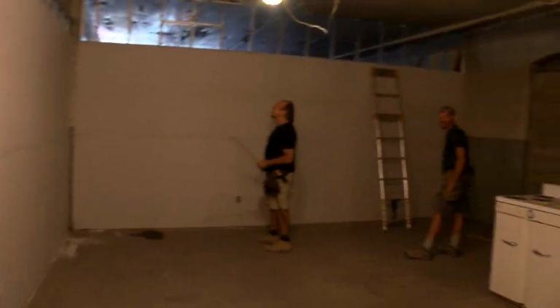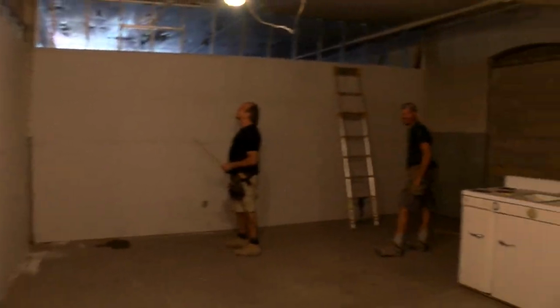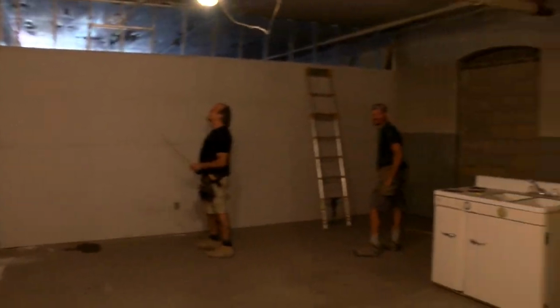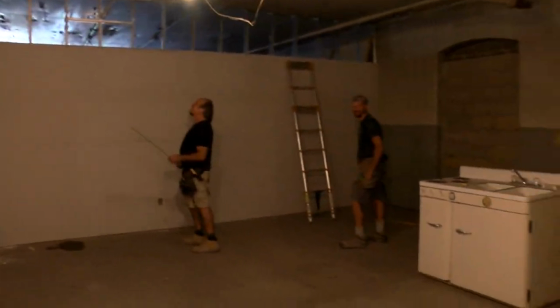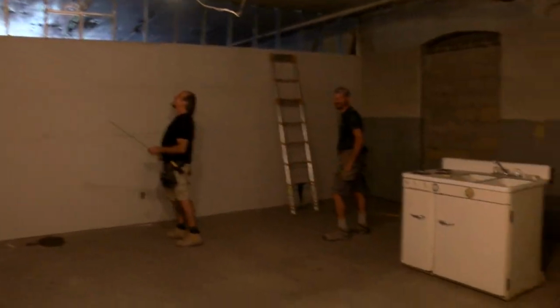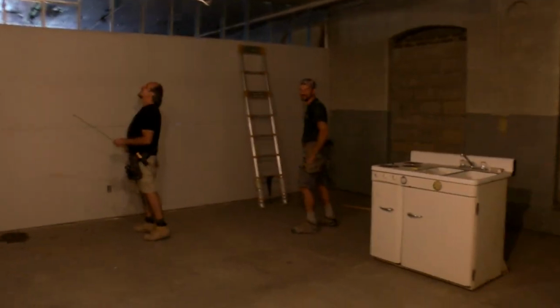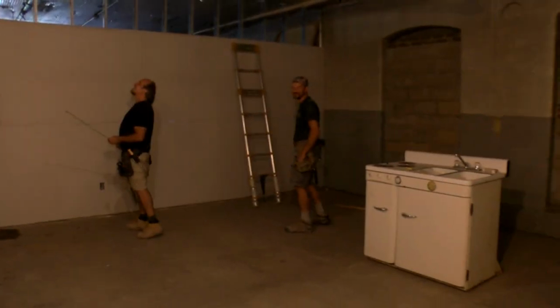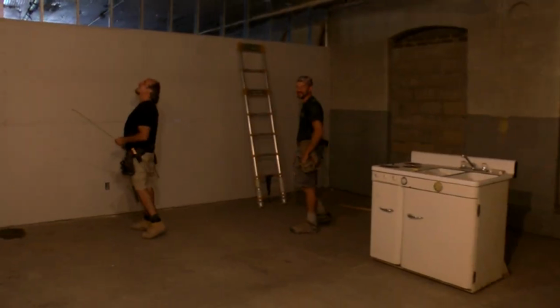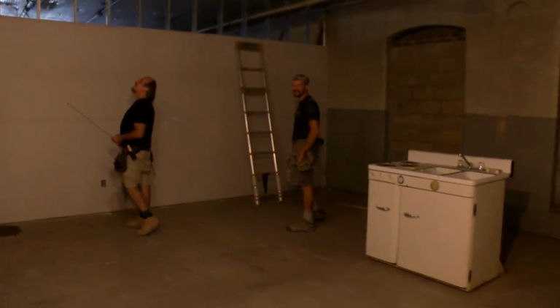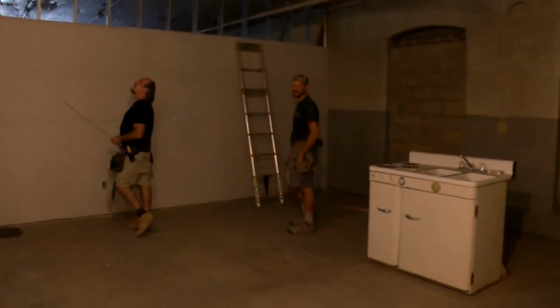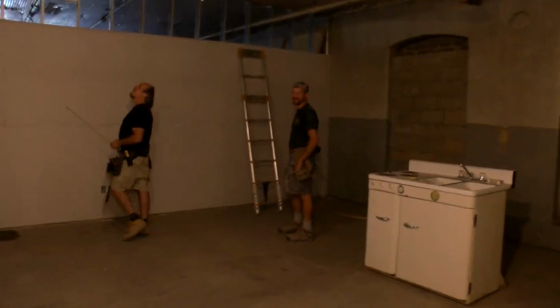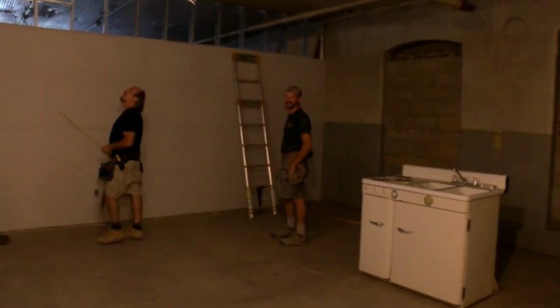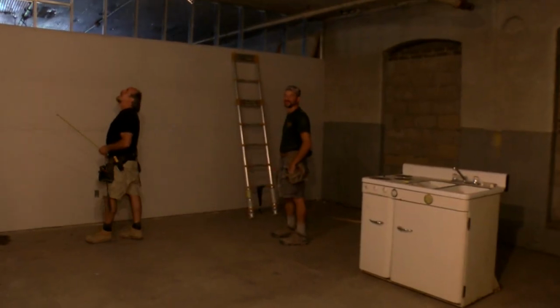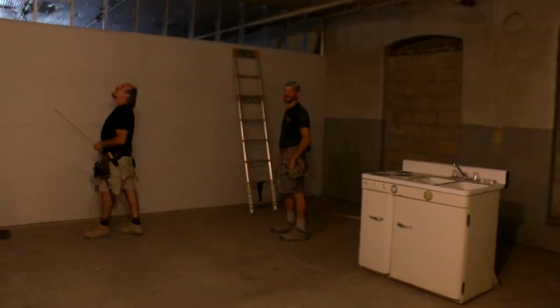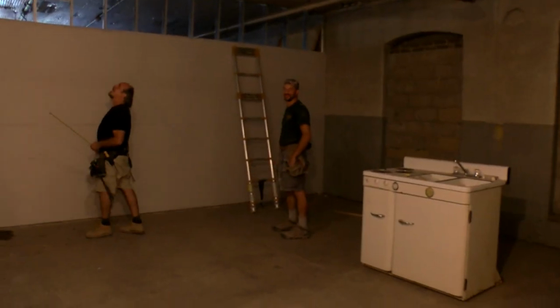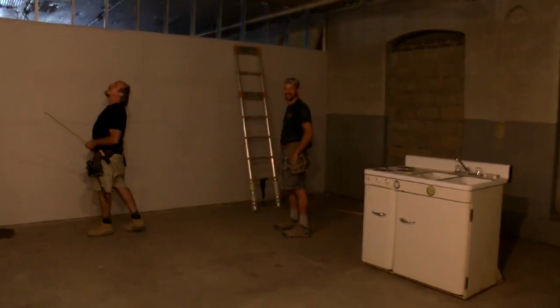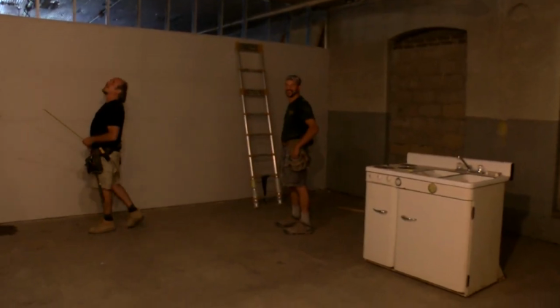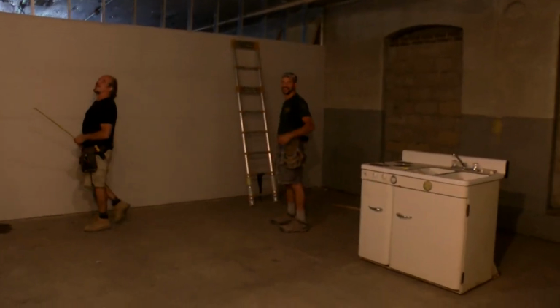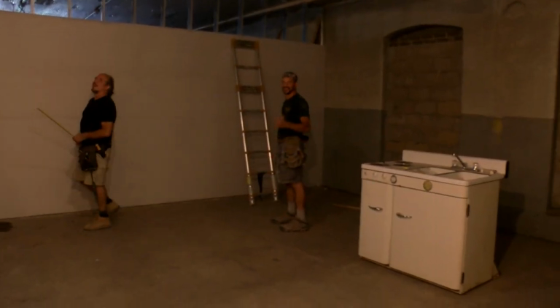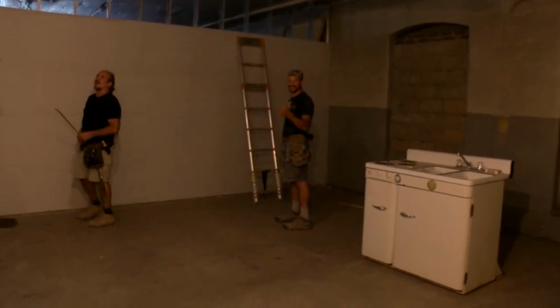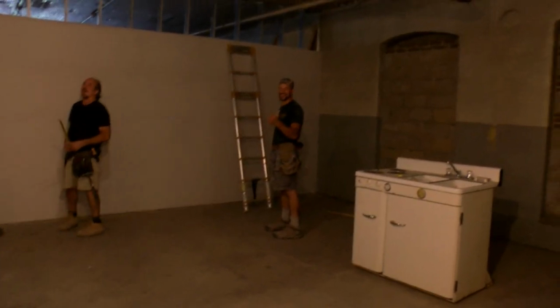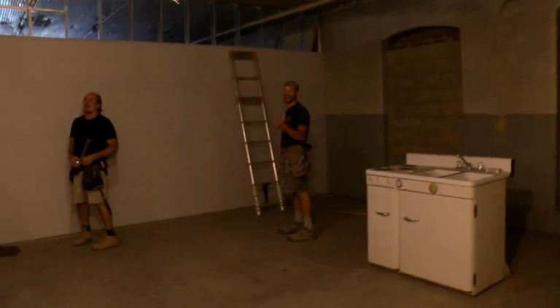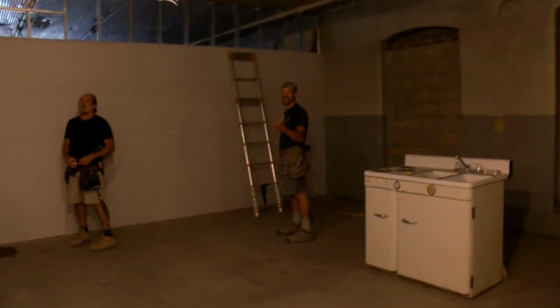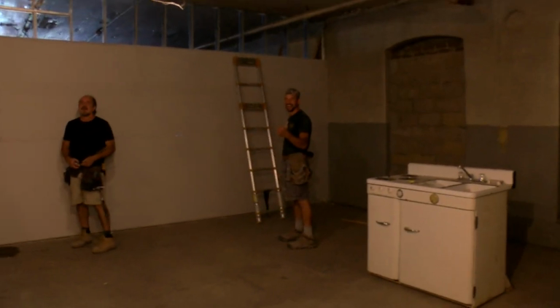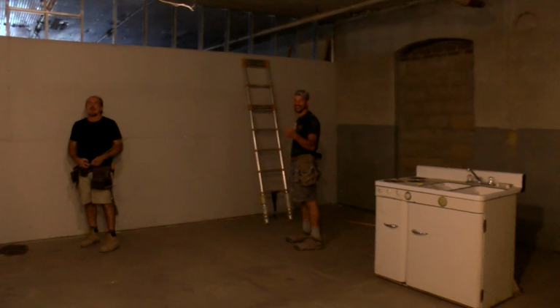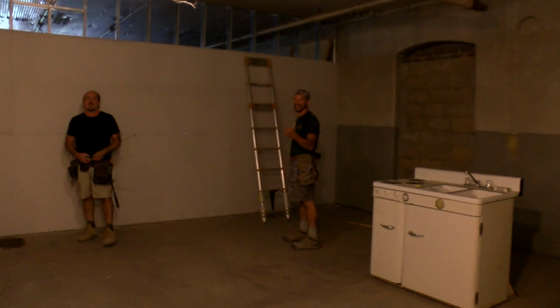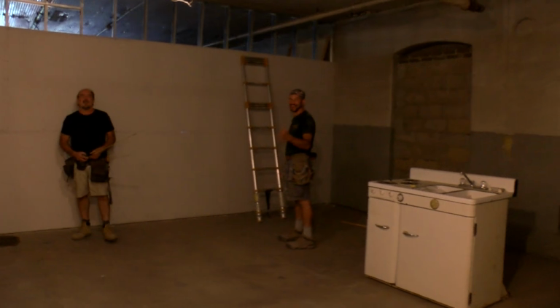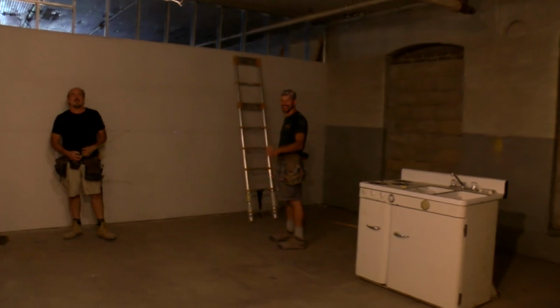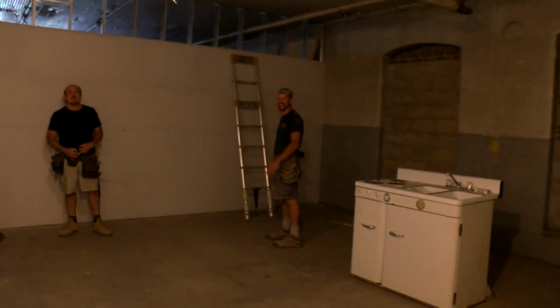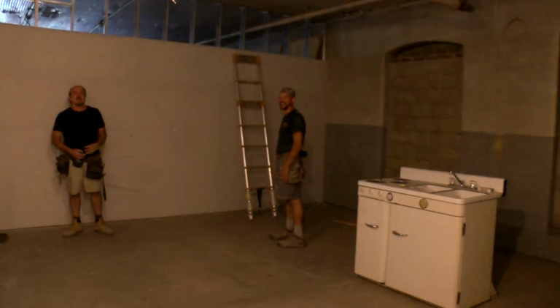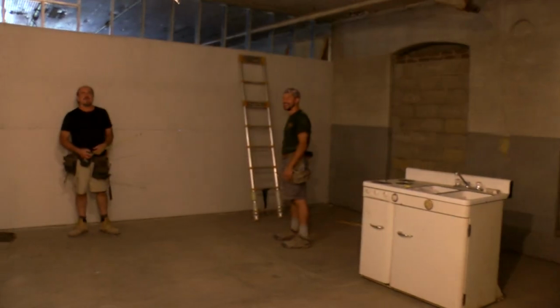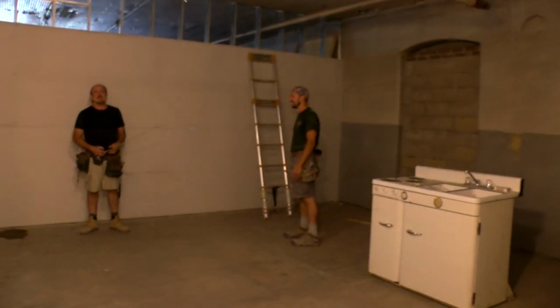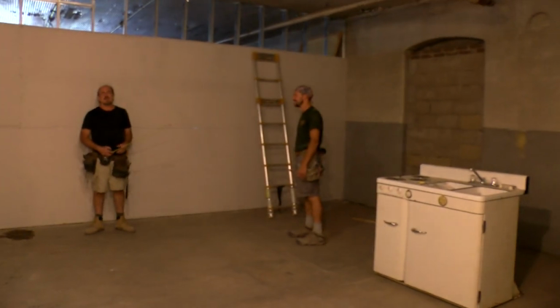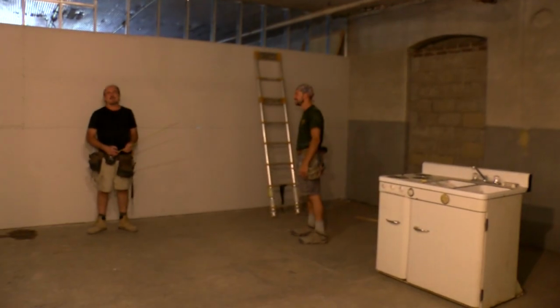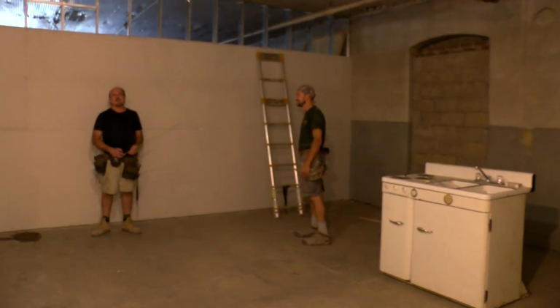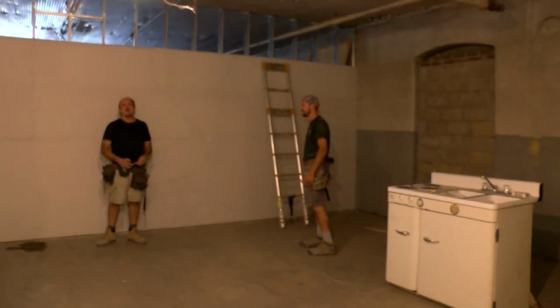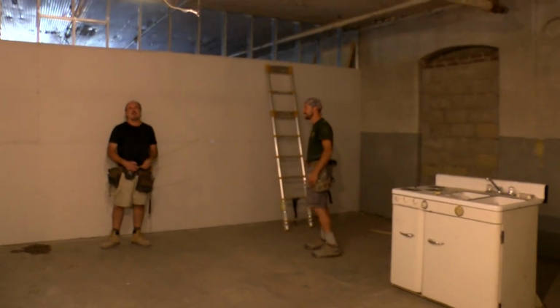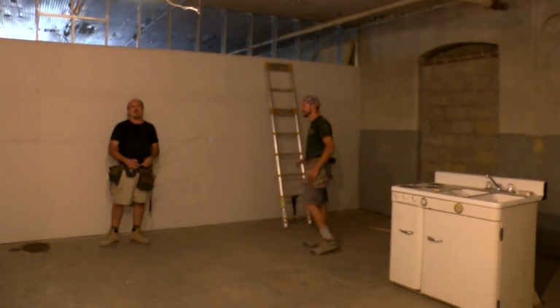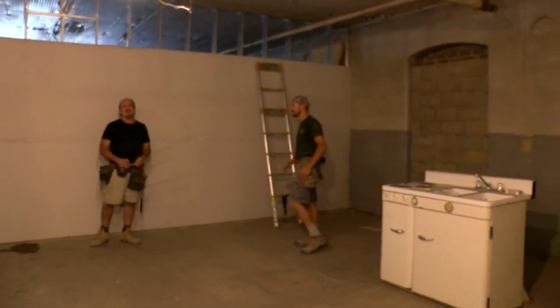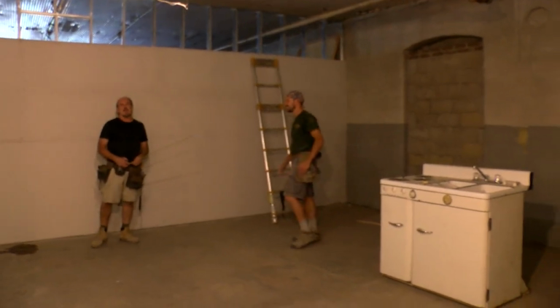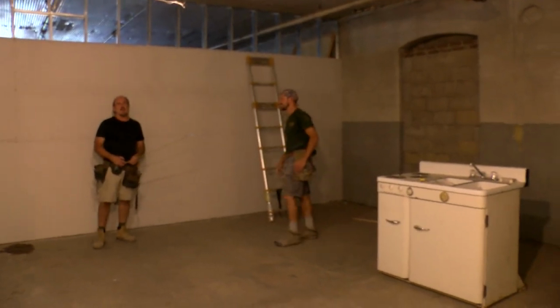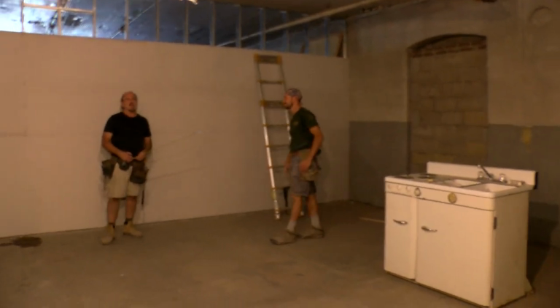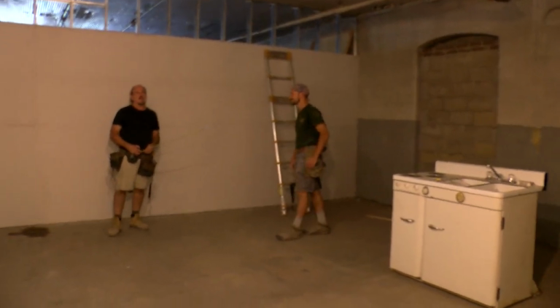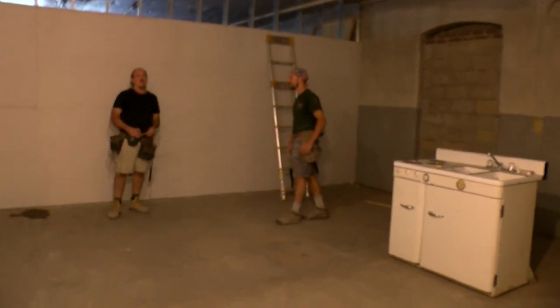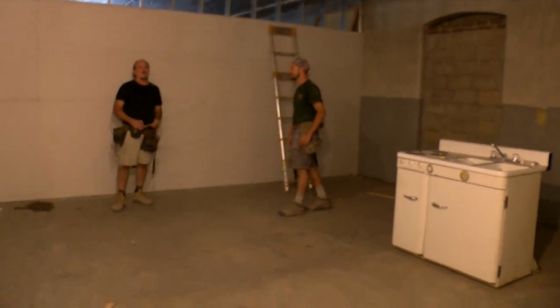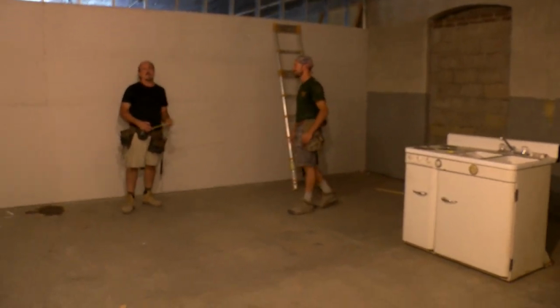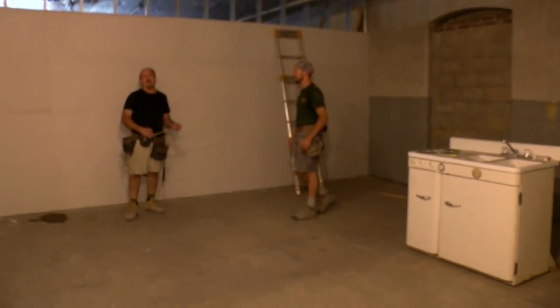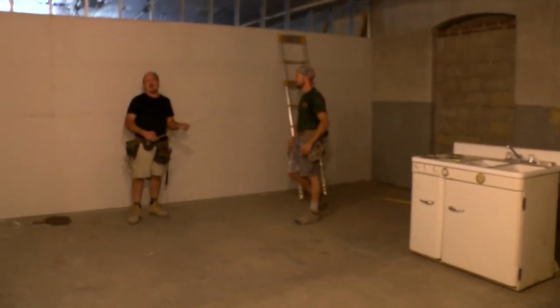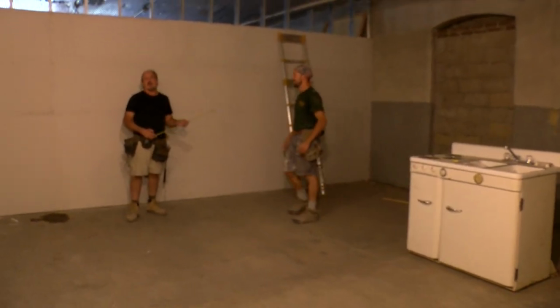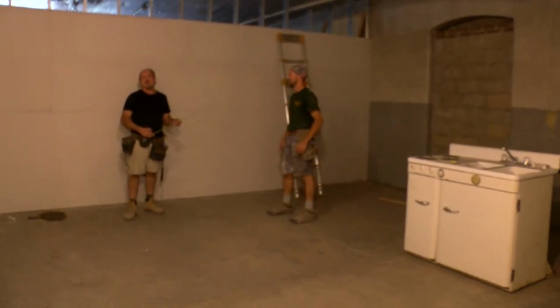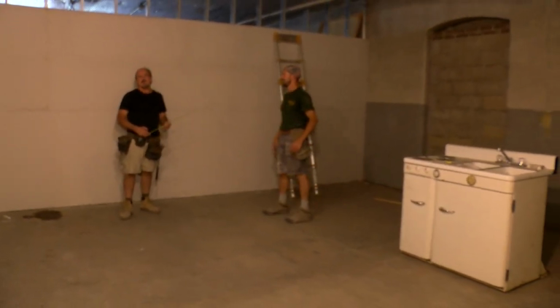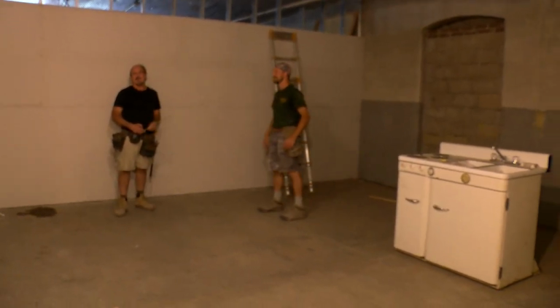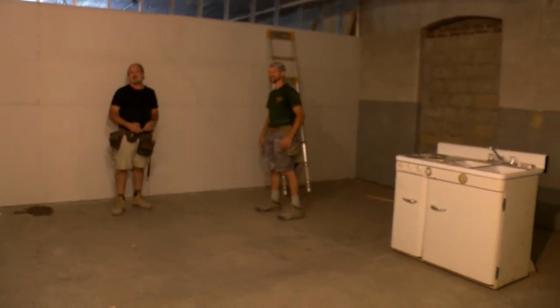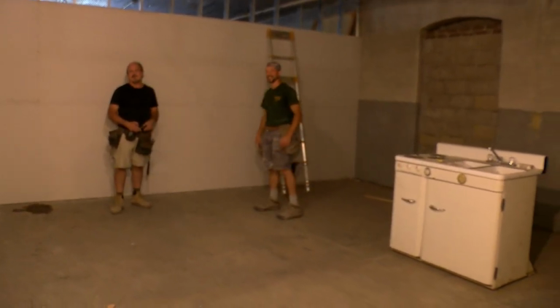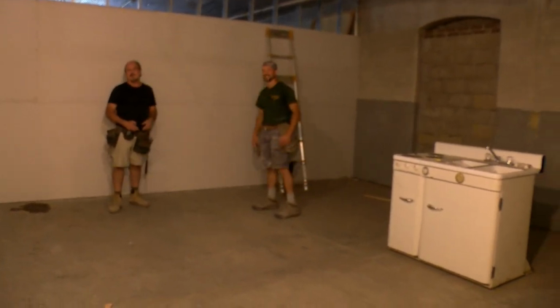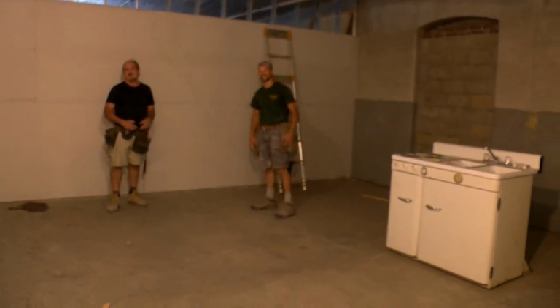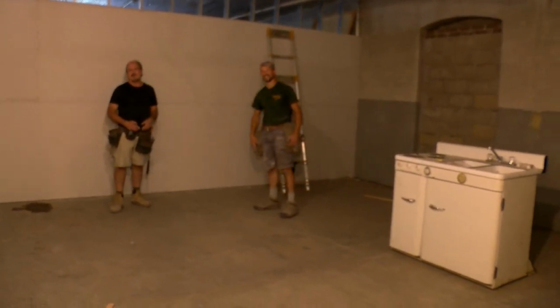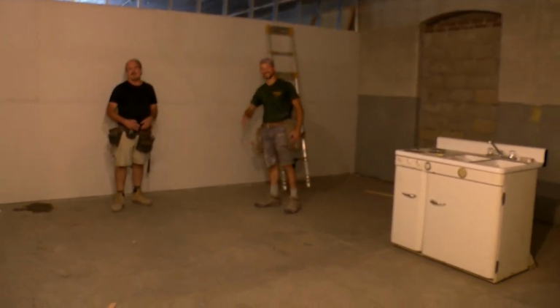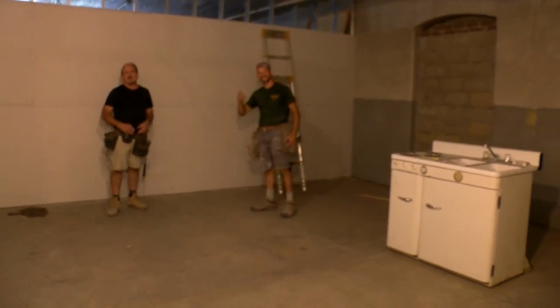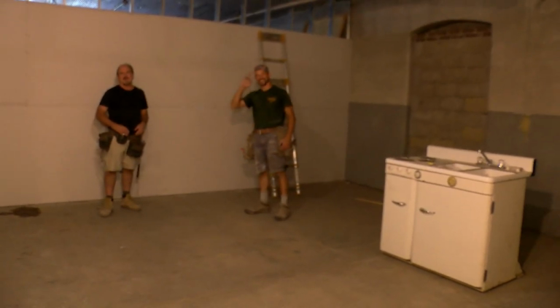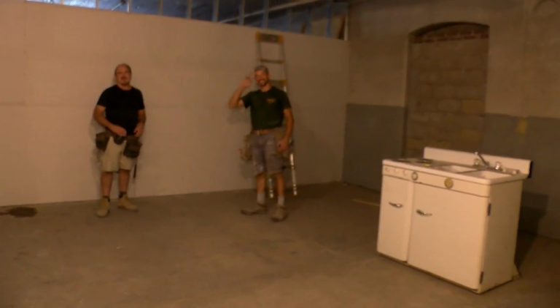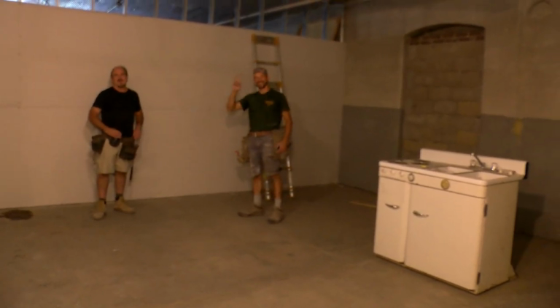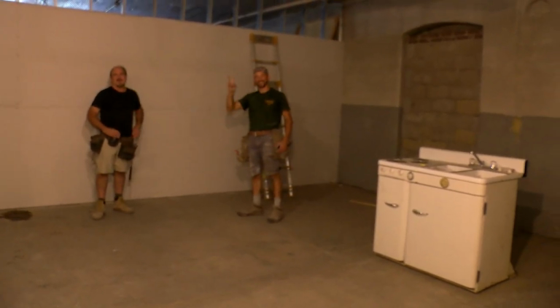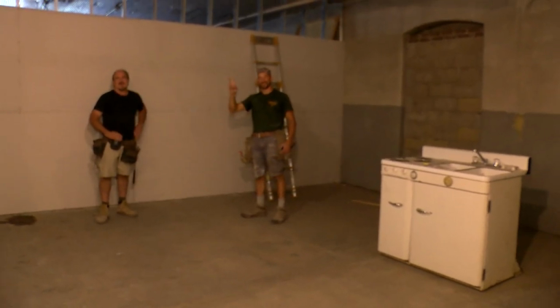These are the guys that are hanging the drywall — this is Nick and Chris.